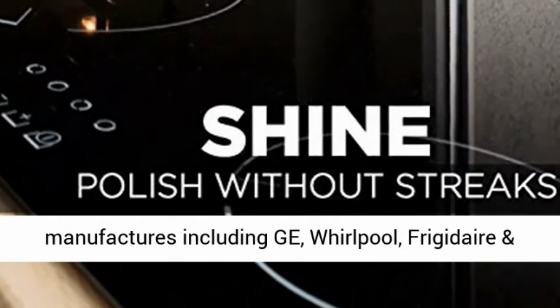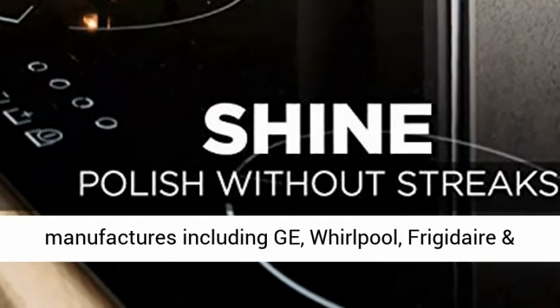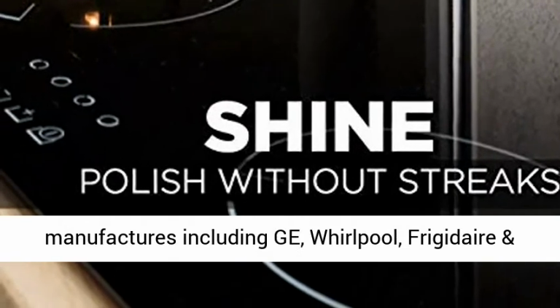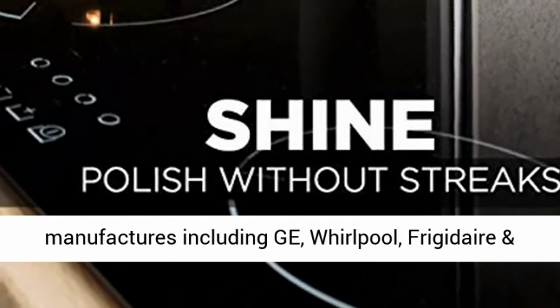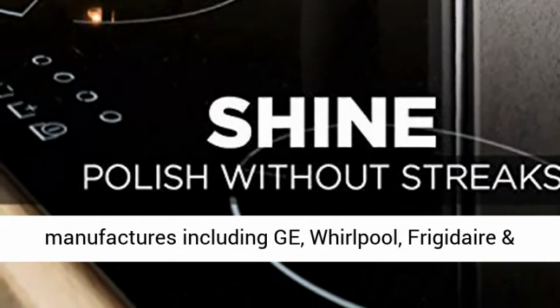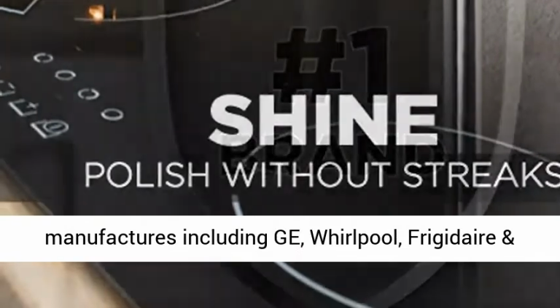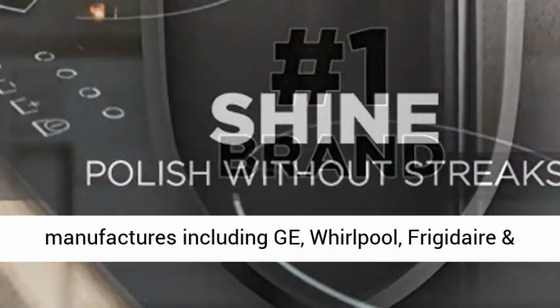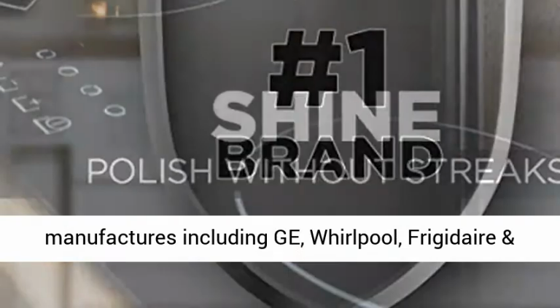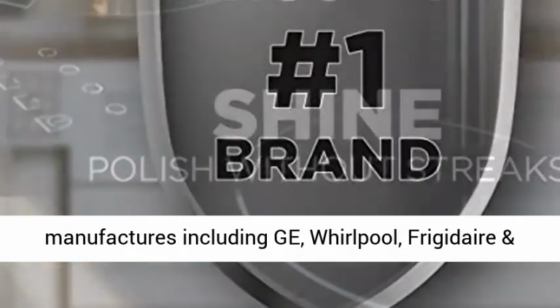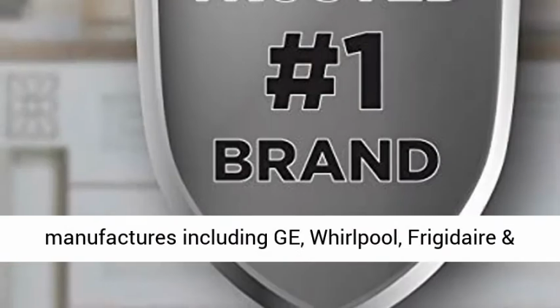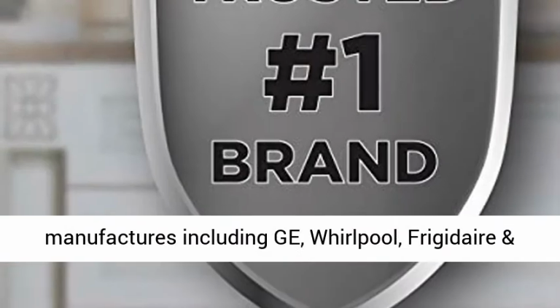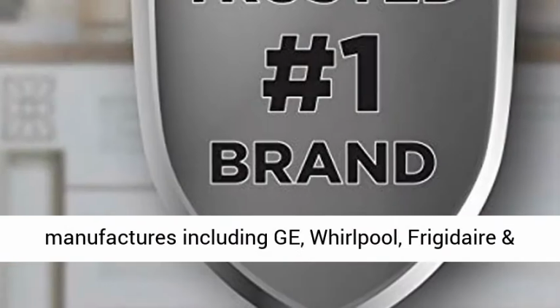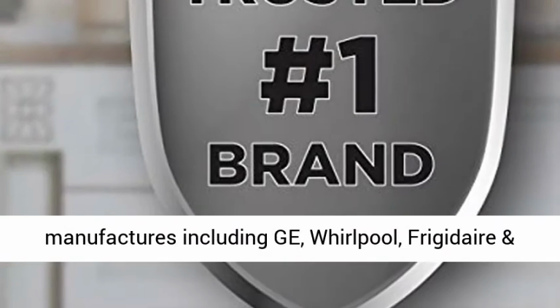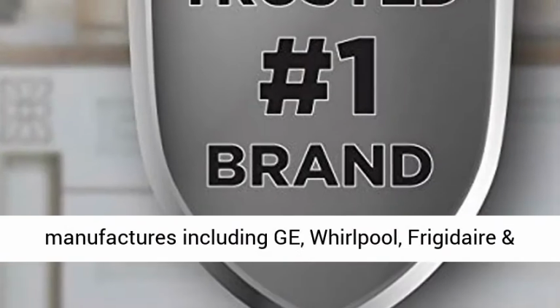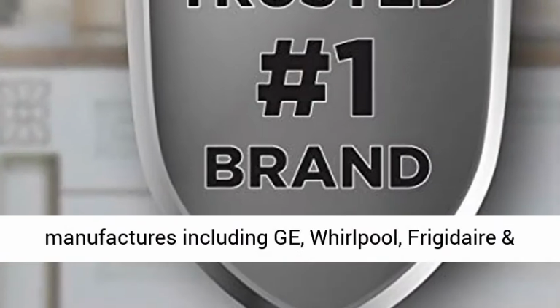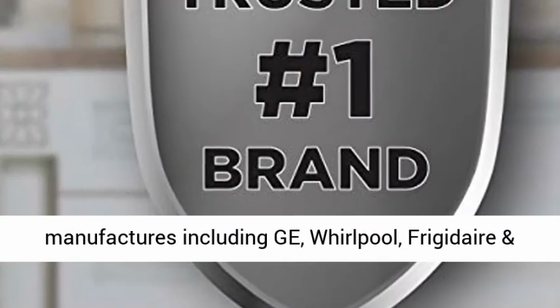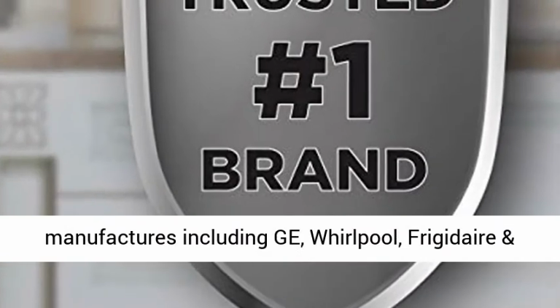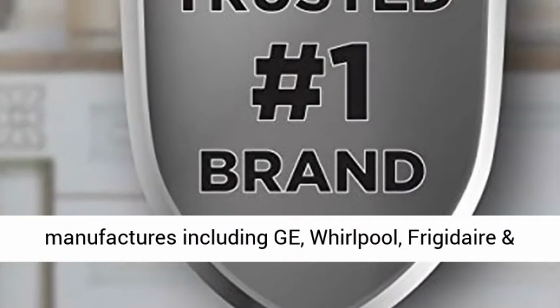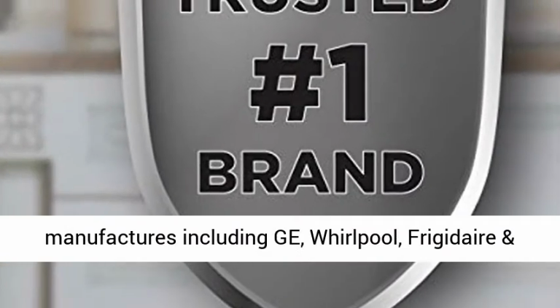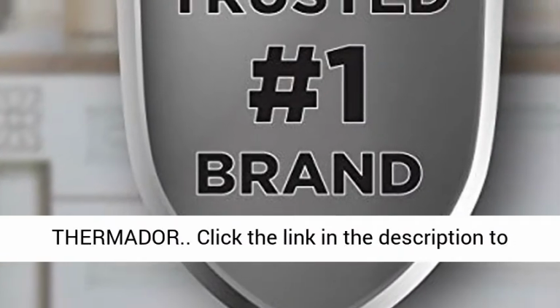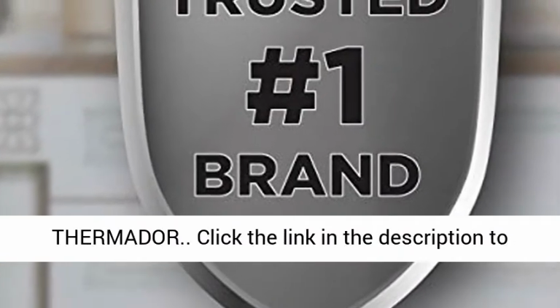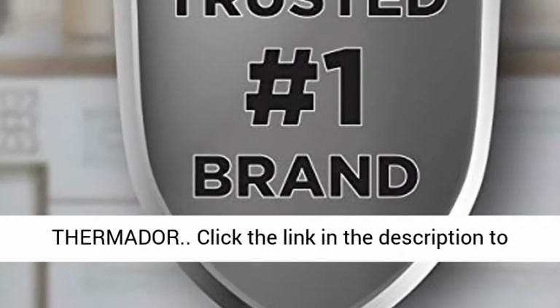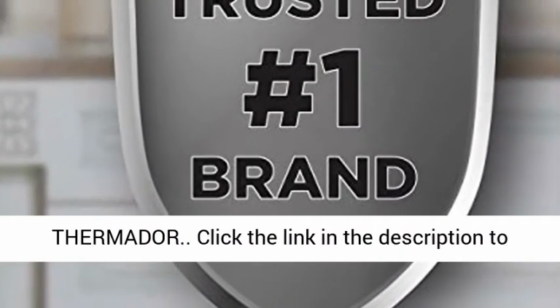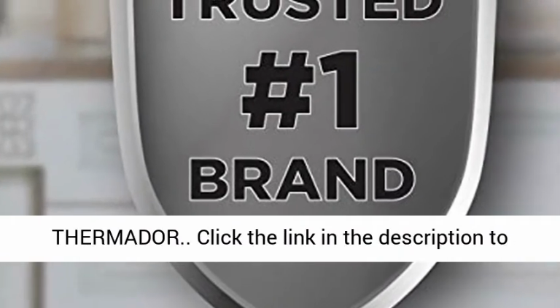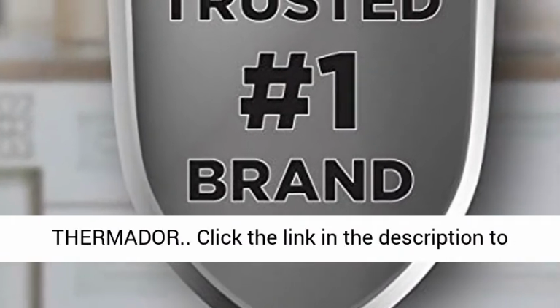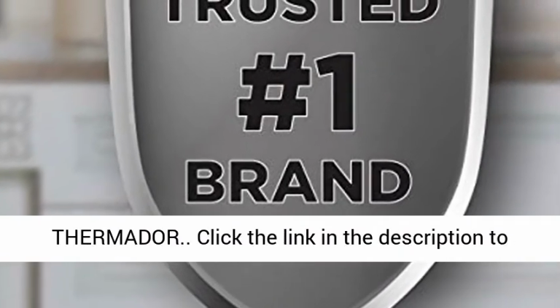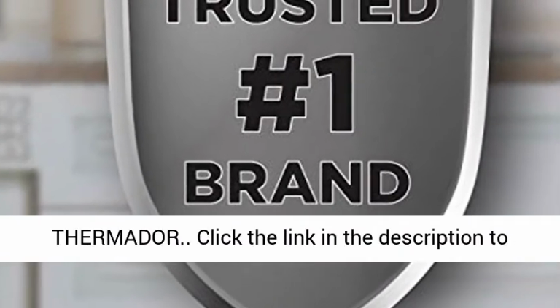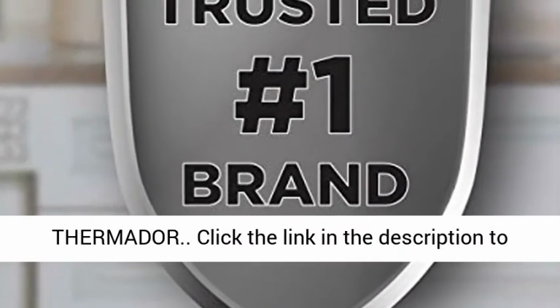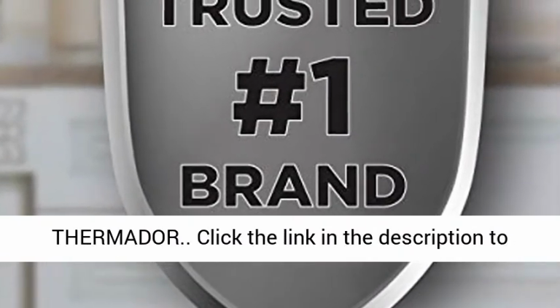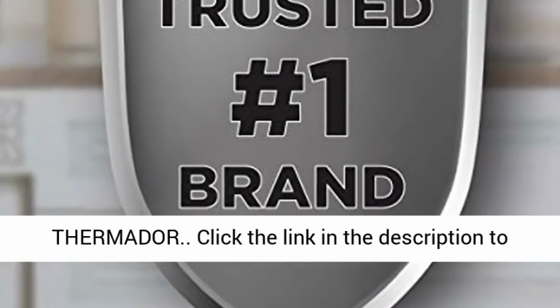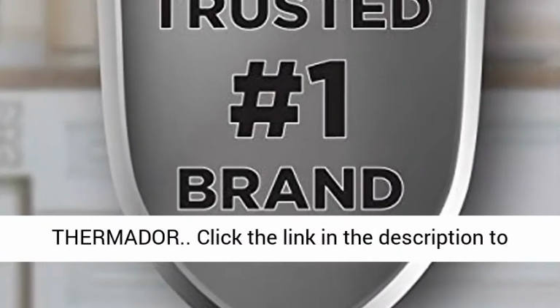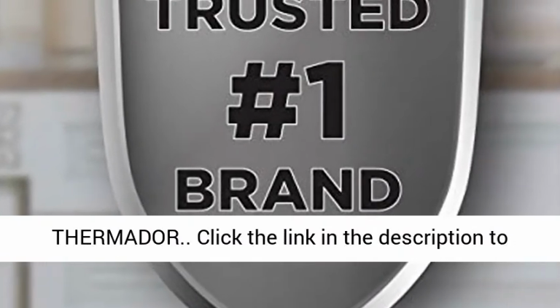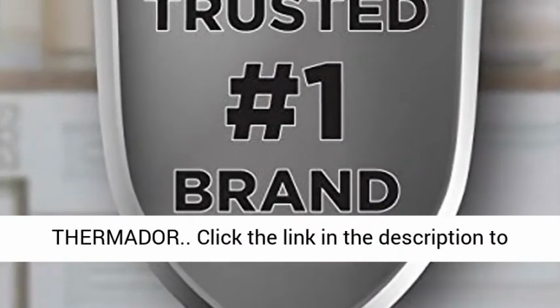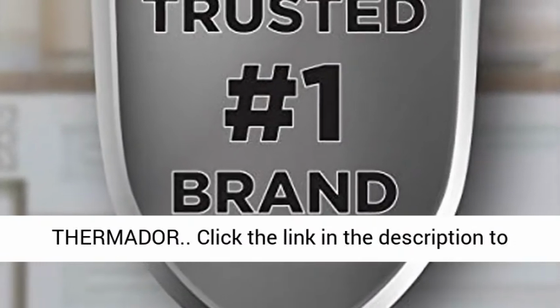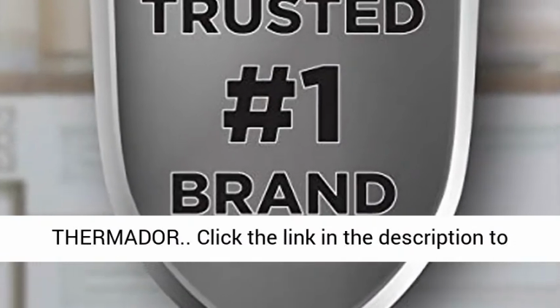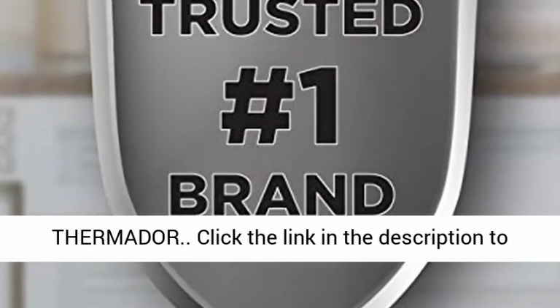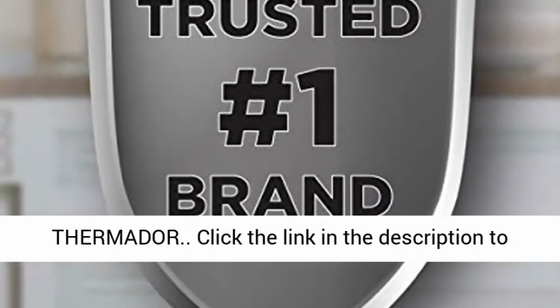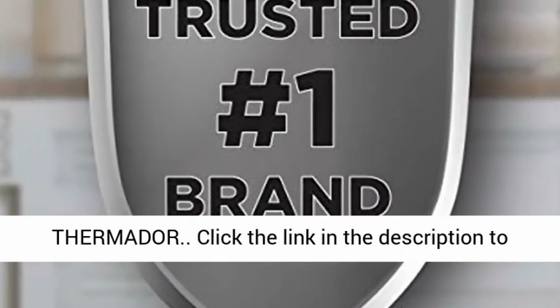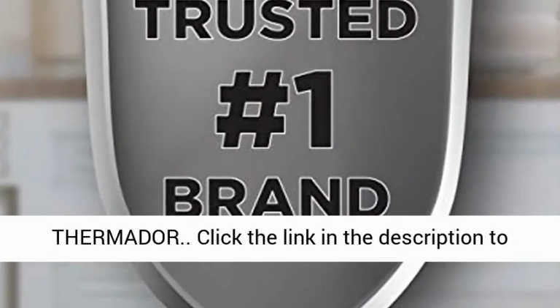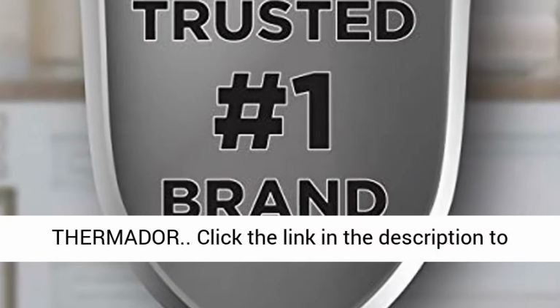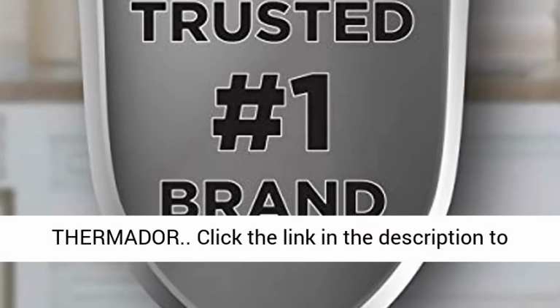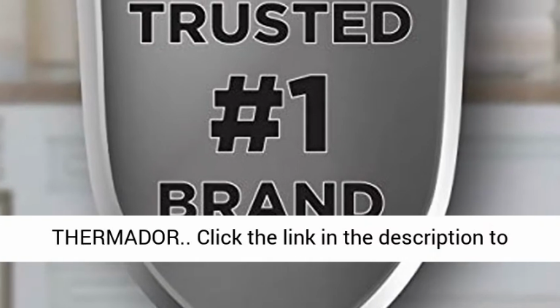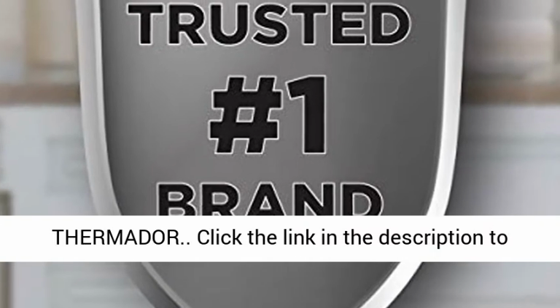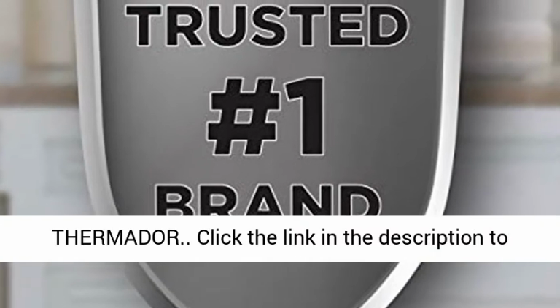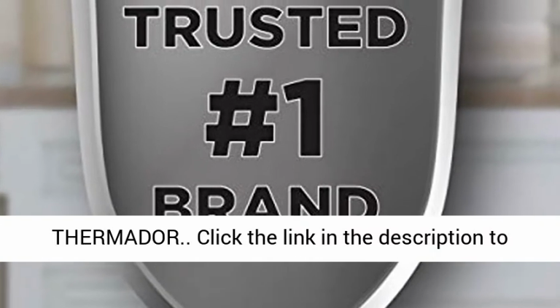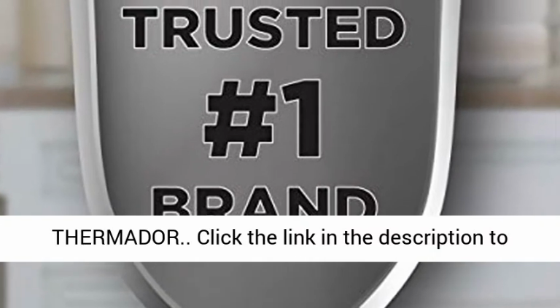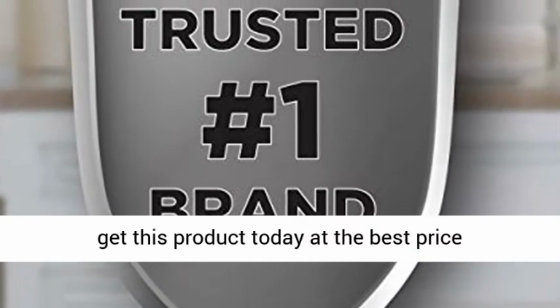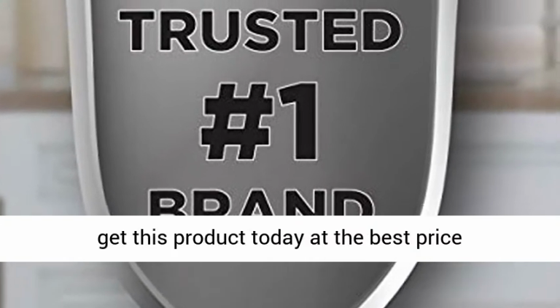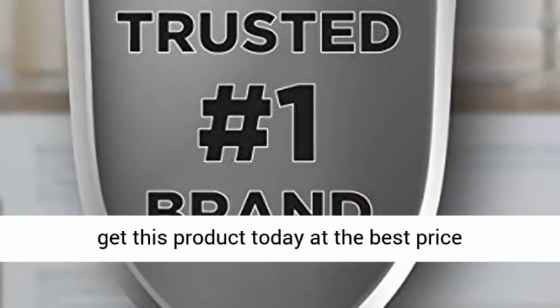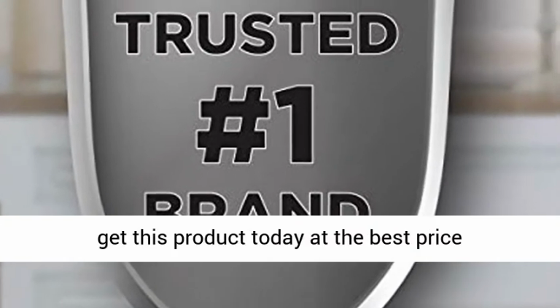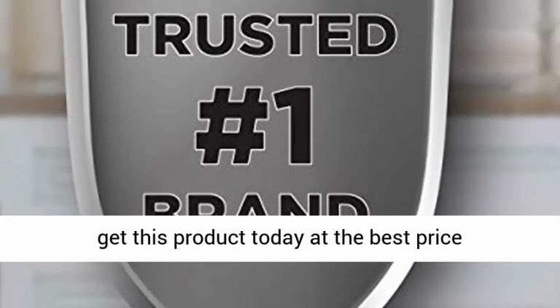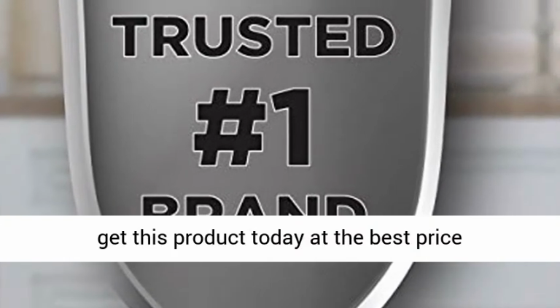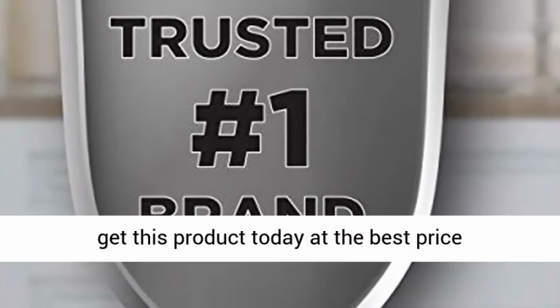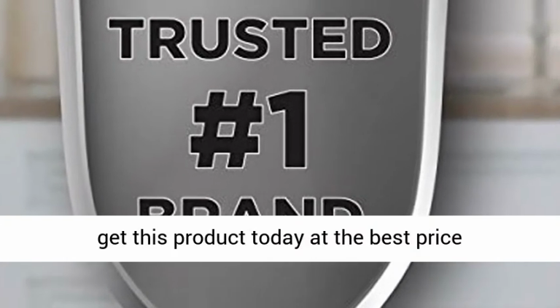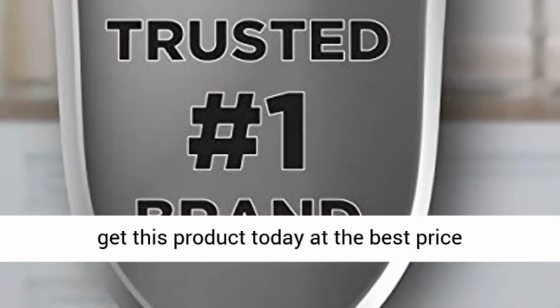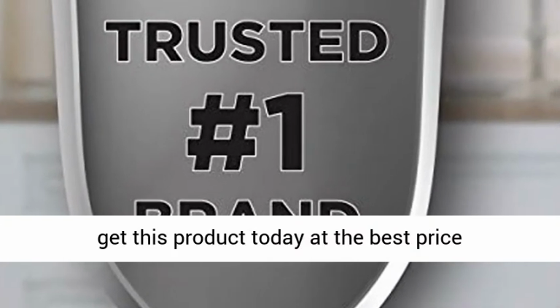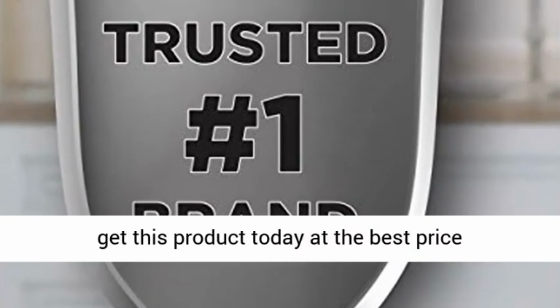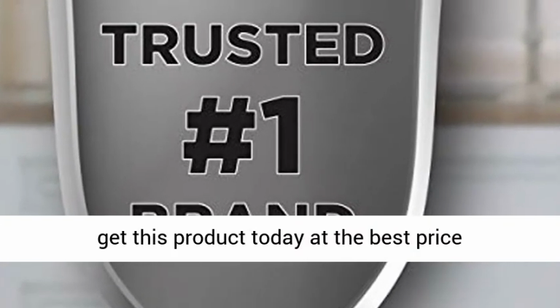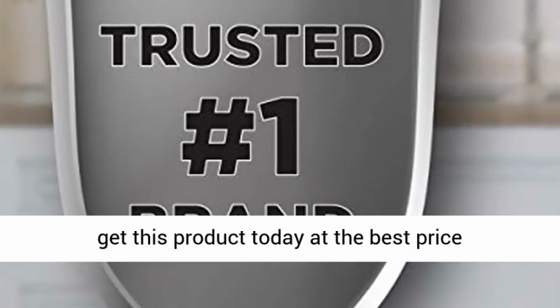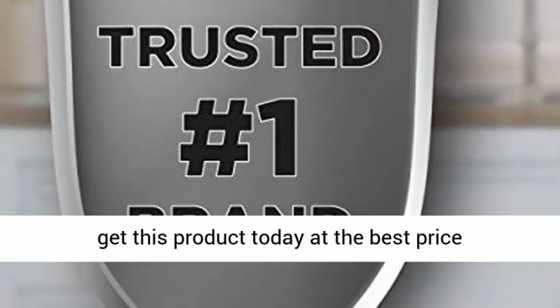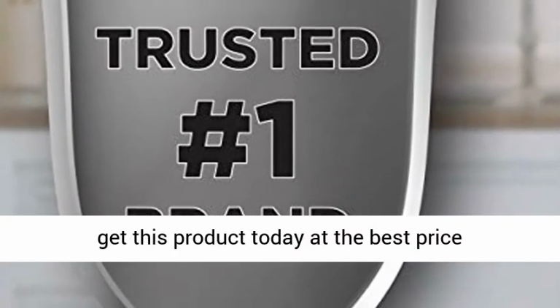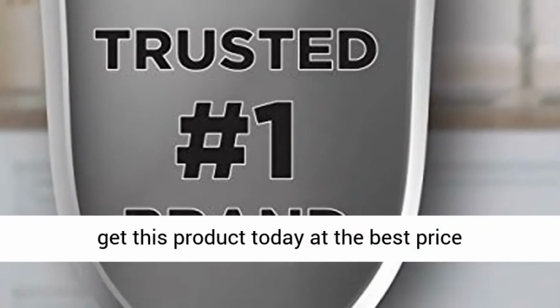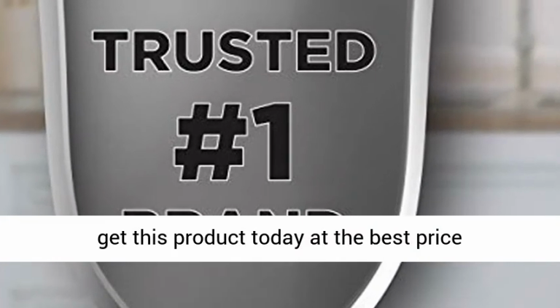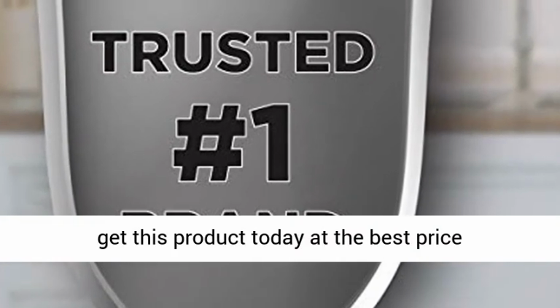Compatible with all major brands including GE, Whirlpool, Frigidaire, and Thermador. Click the link in the description to get this product today at the best price.